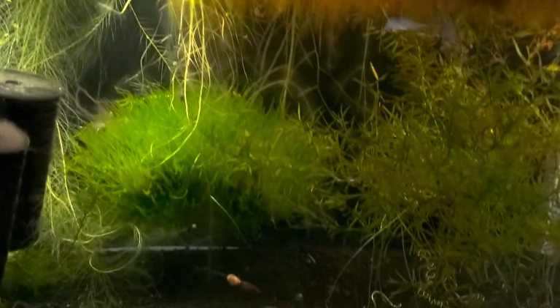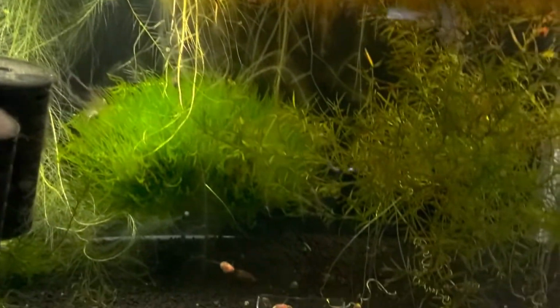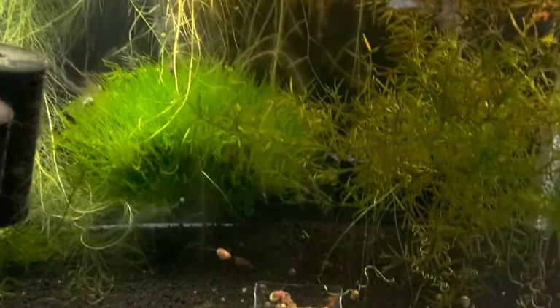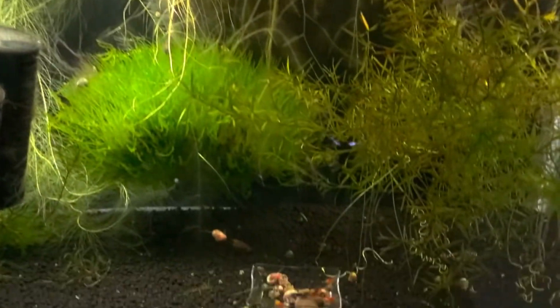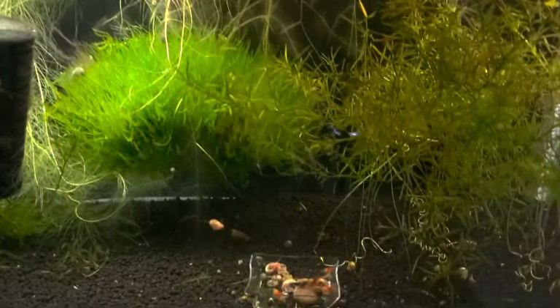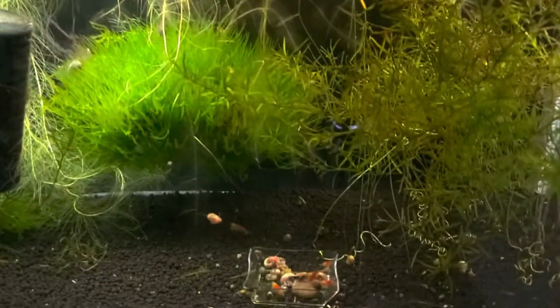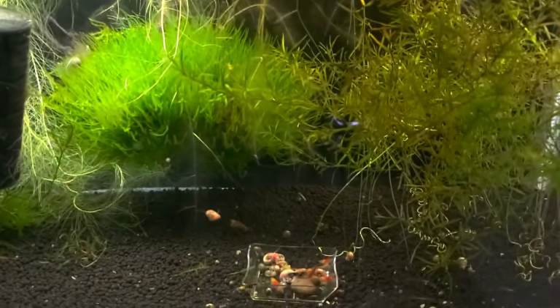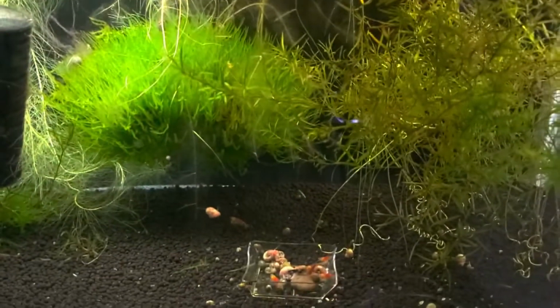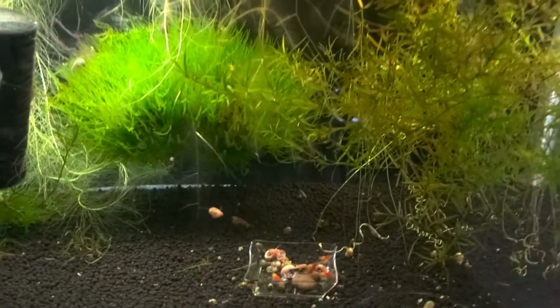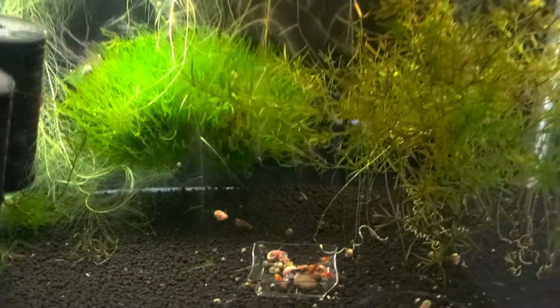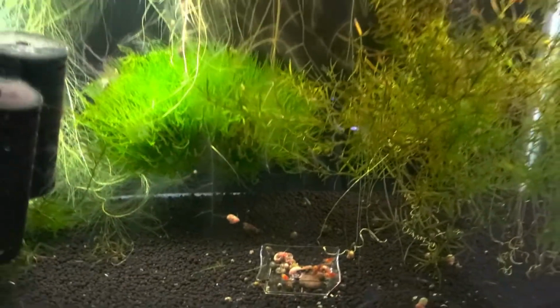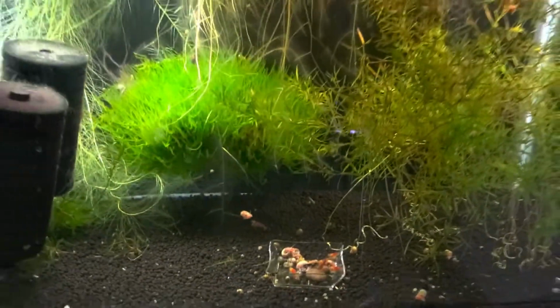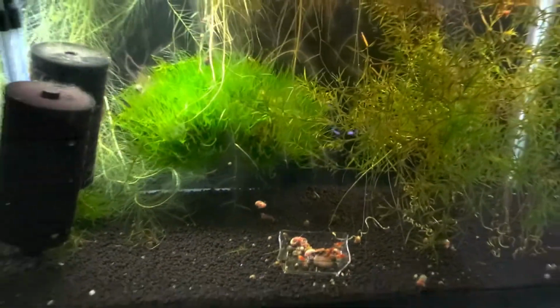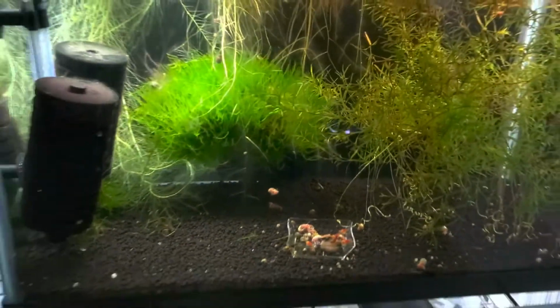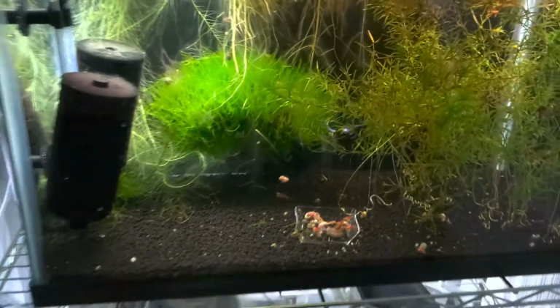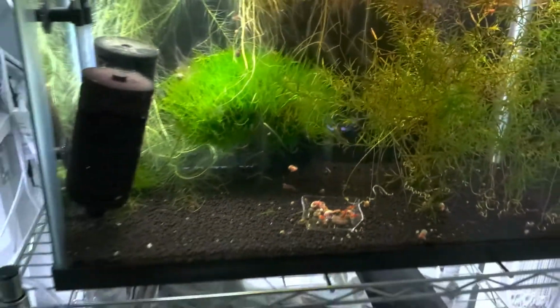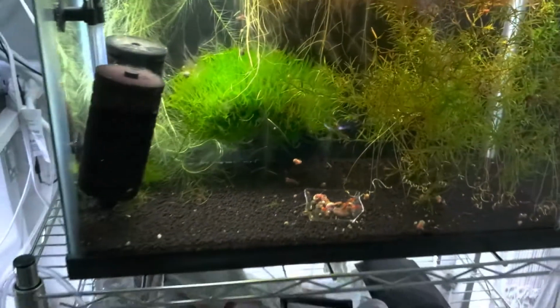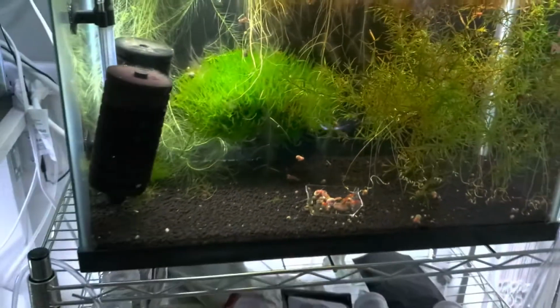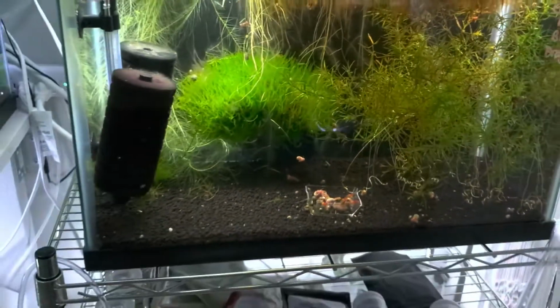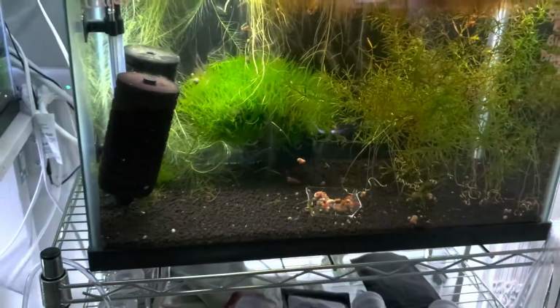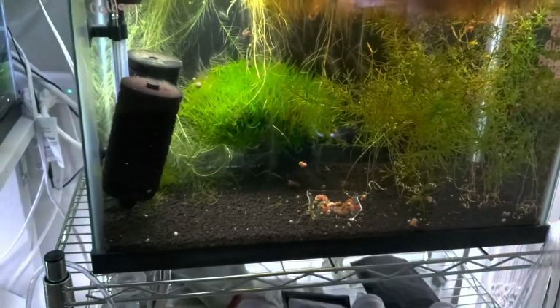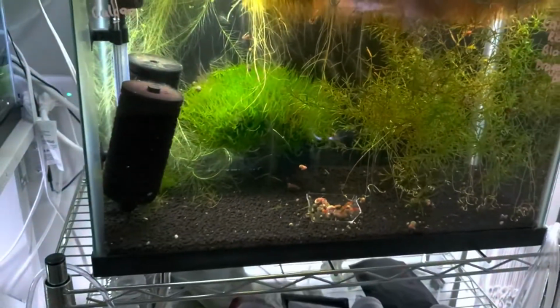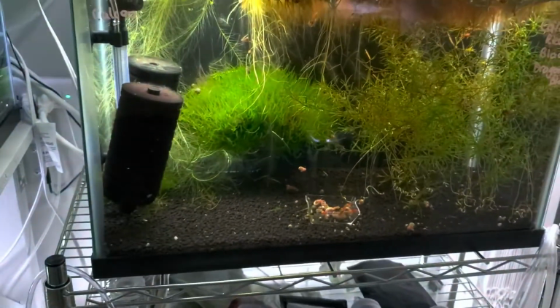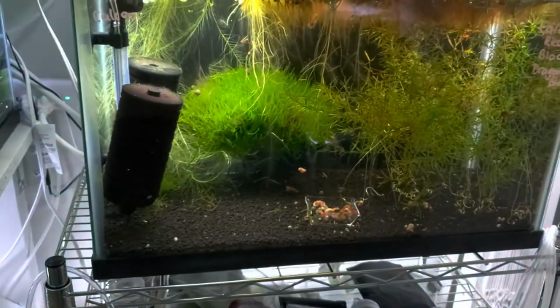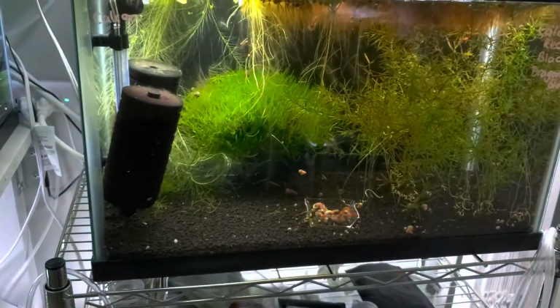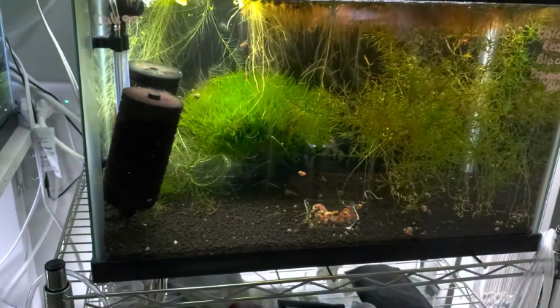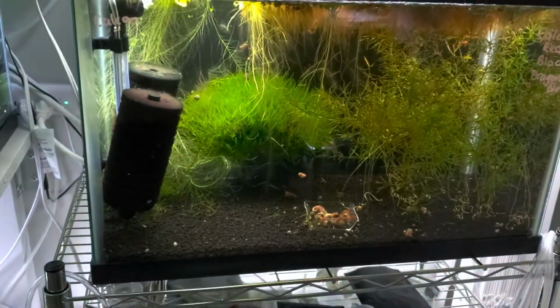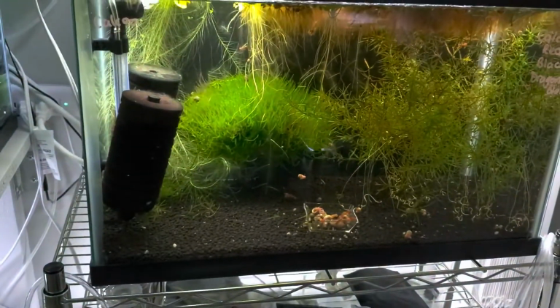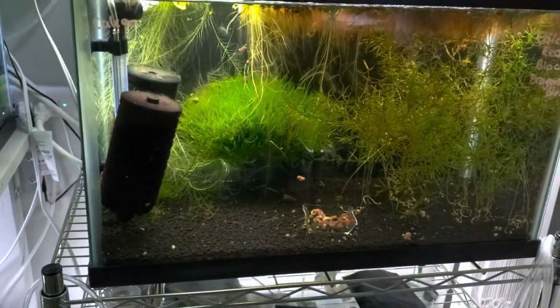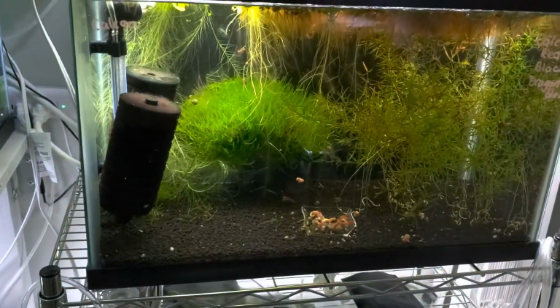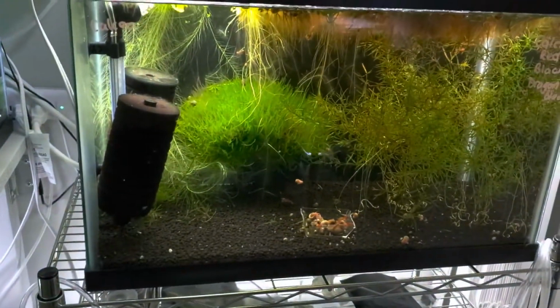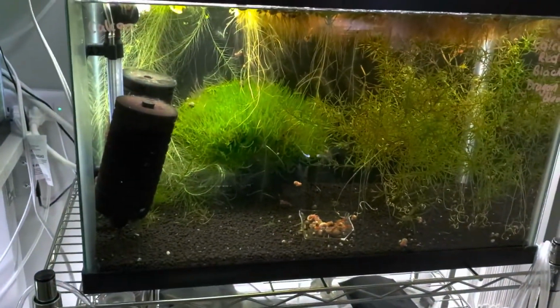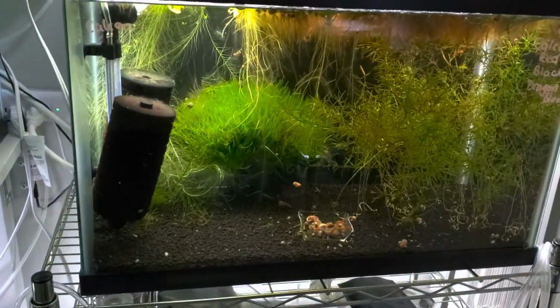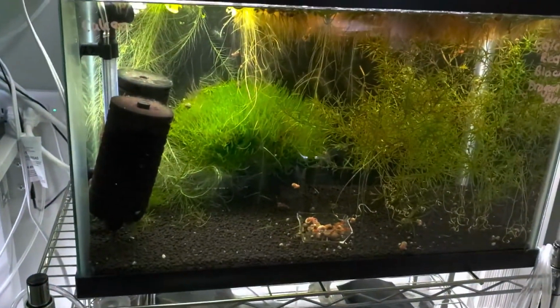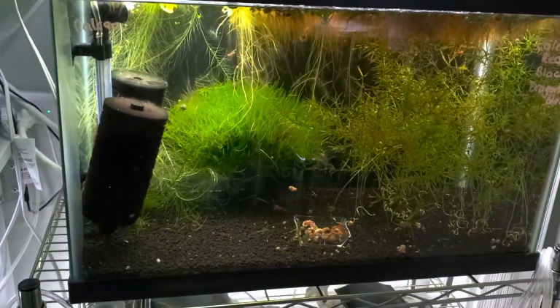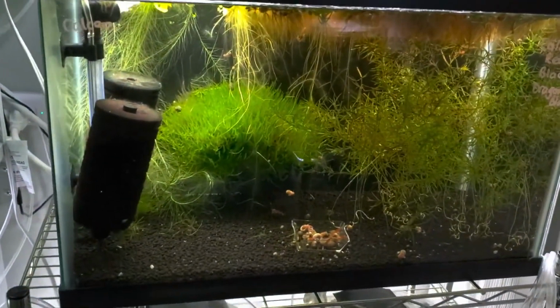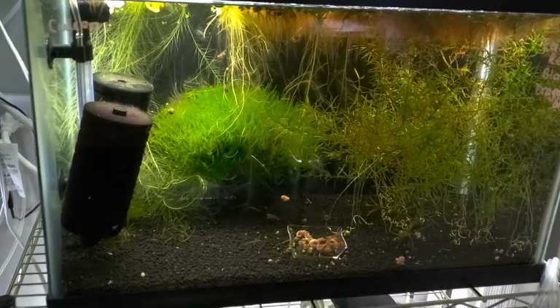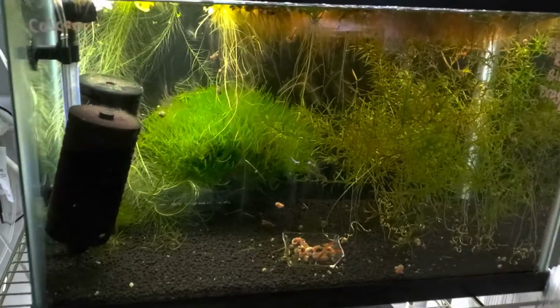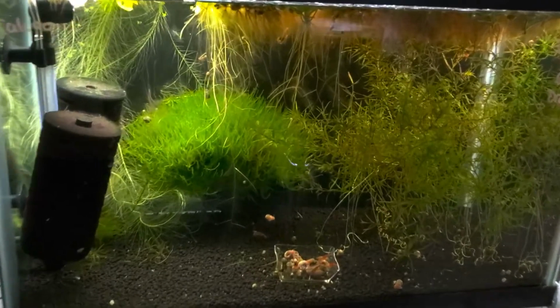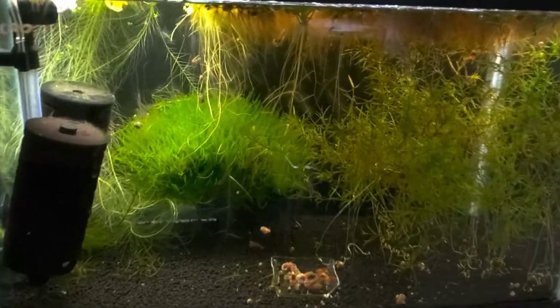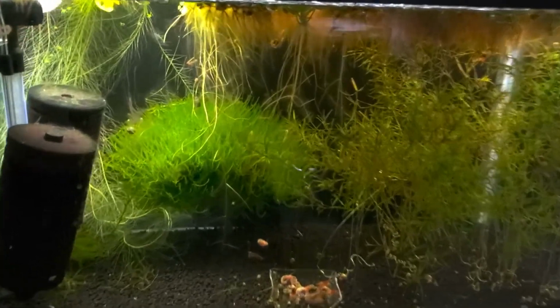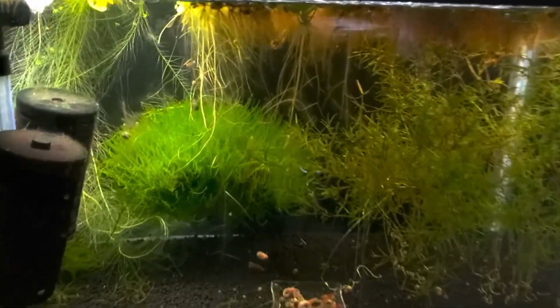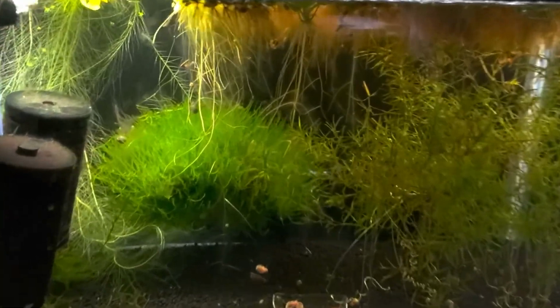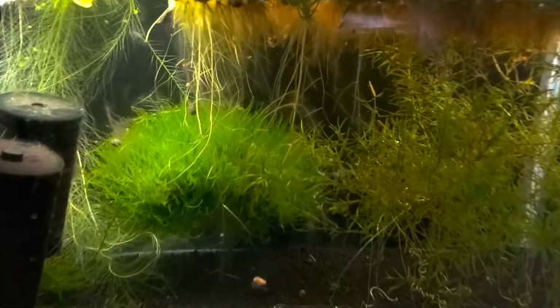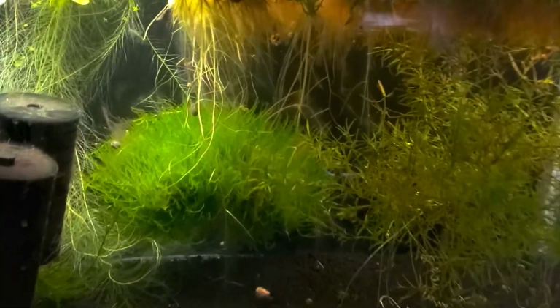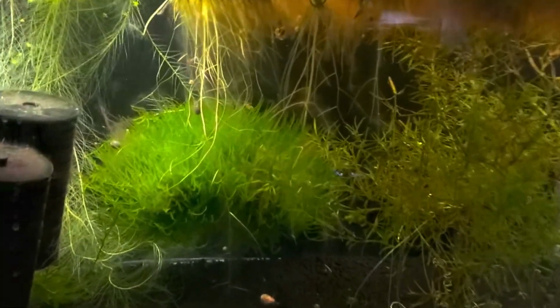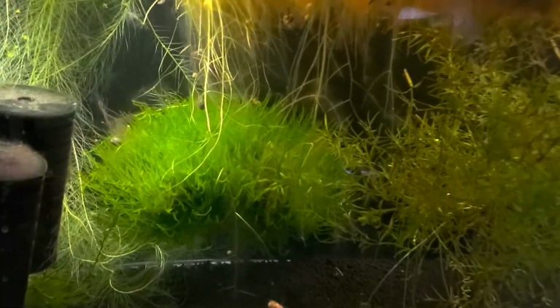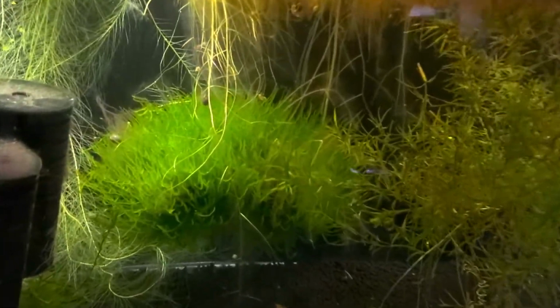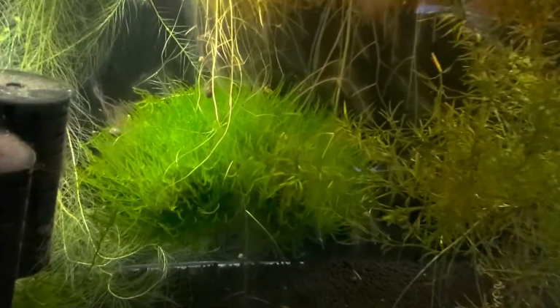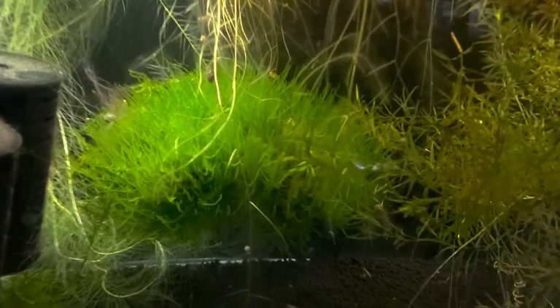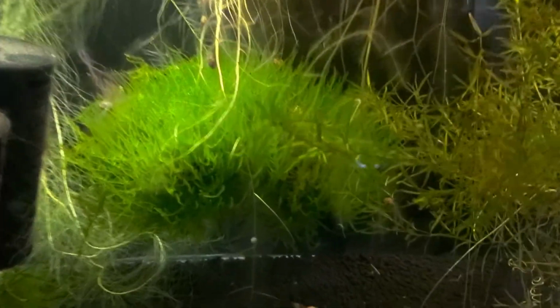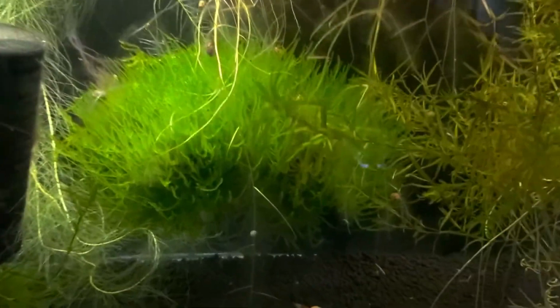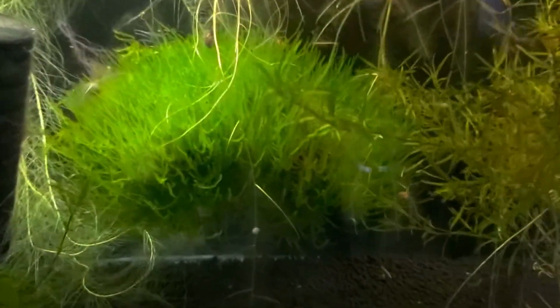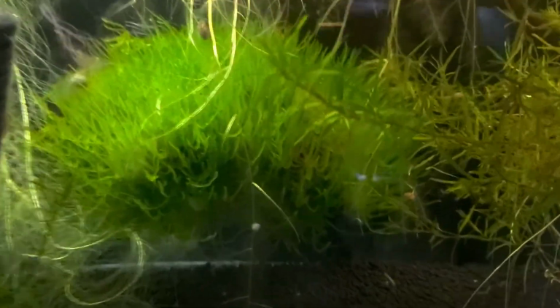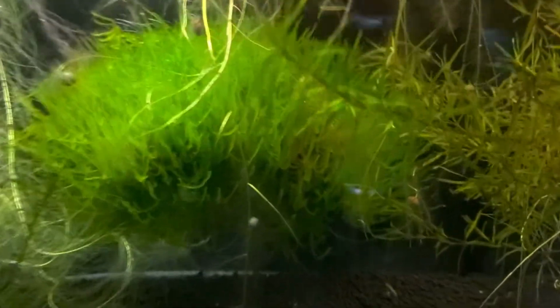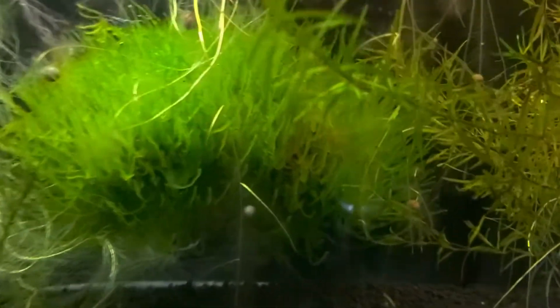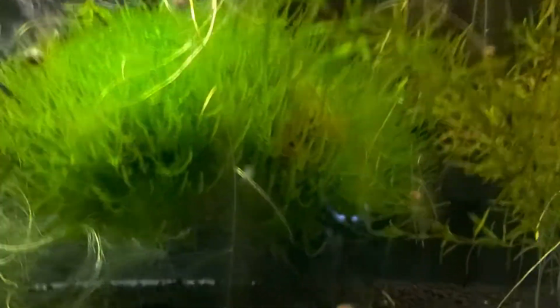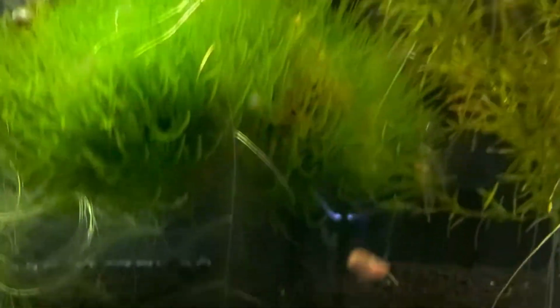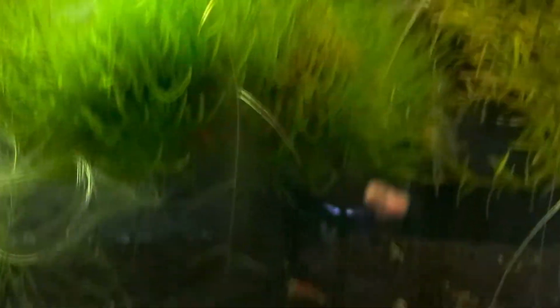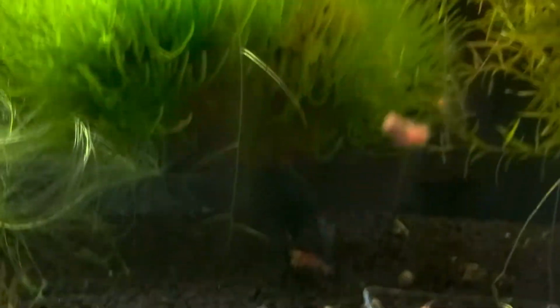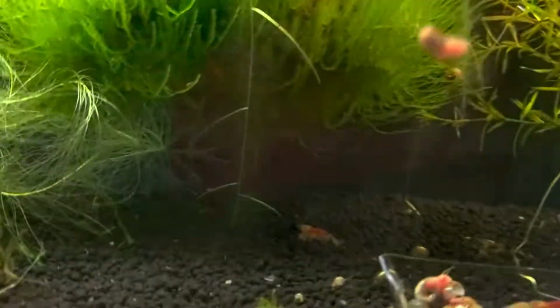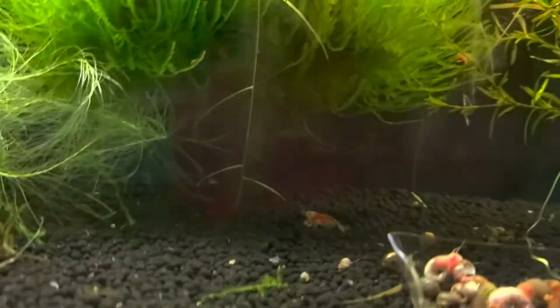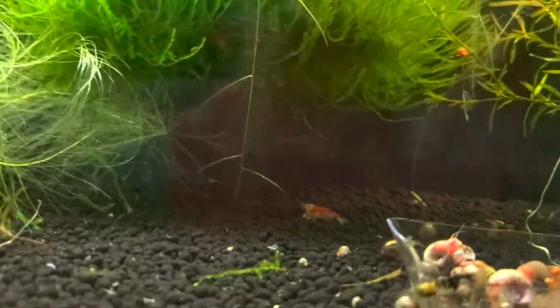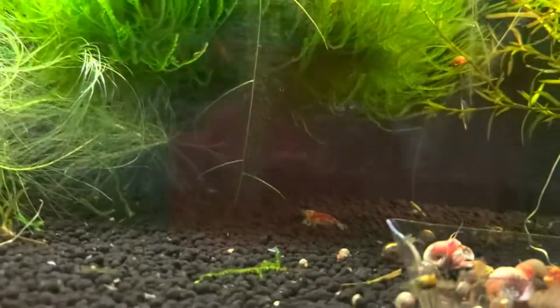This is my Calcio tank — Reds, Blacks, and a couple Dragon Bloods.